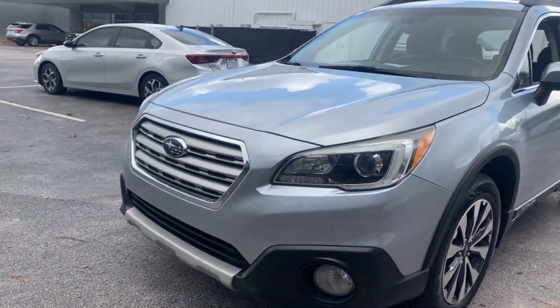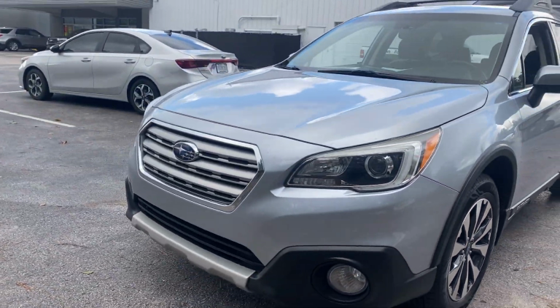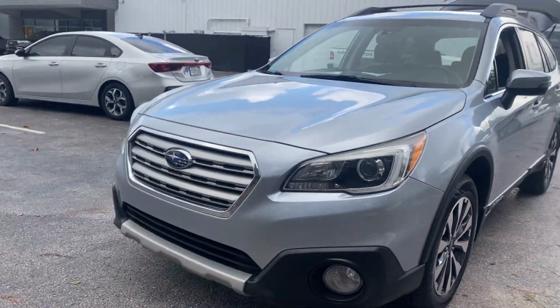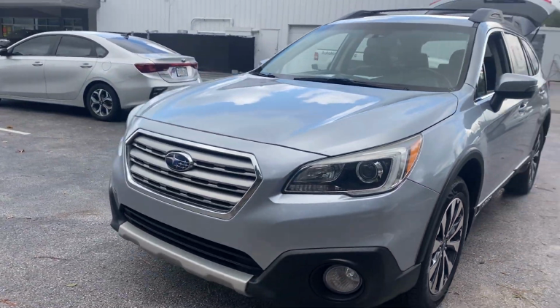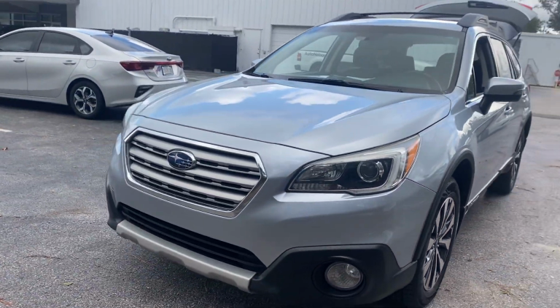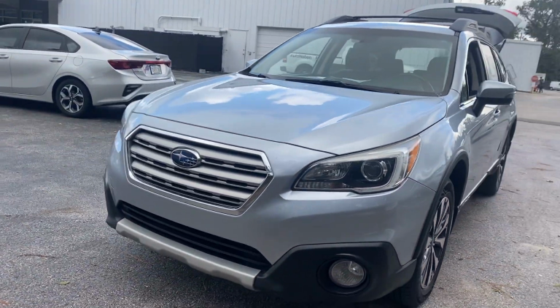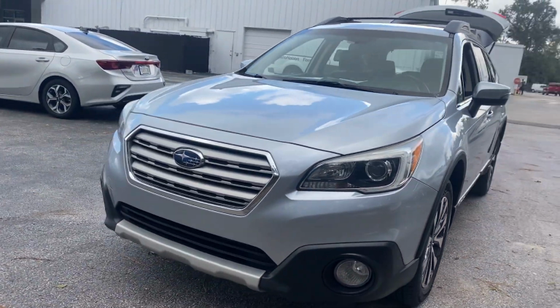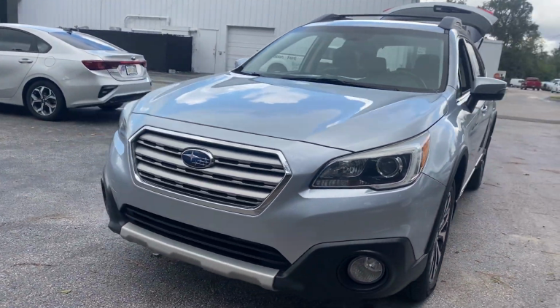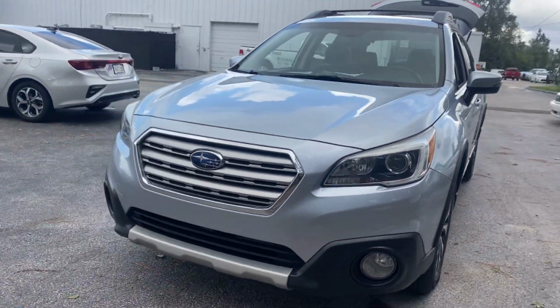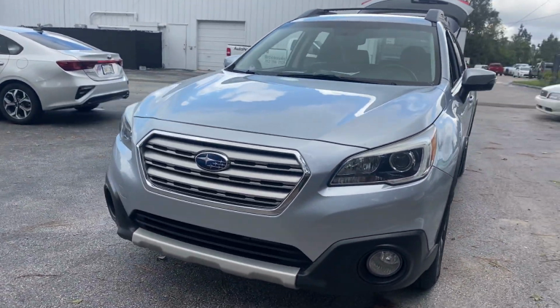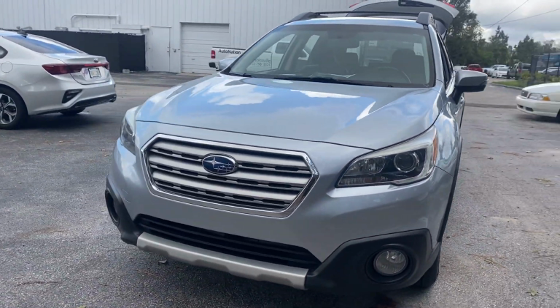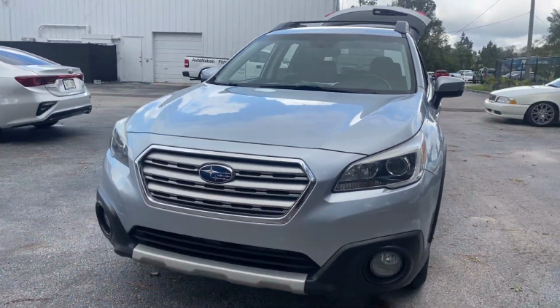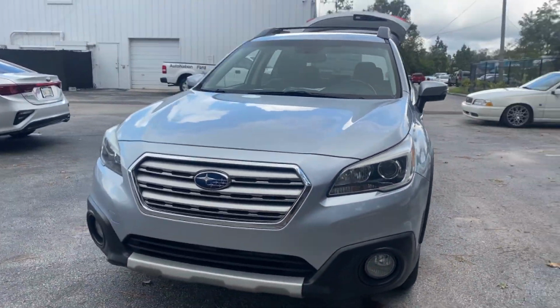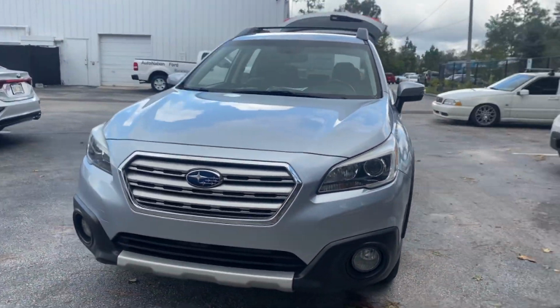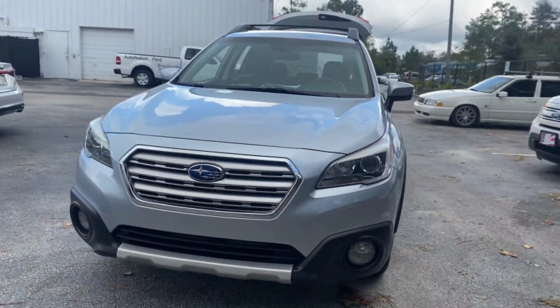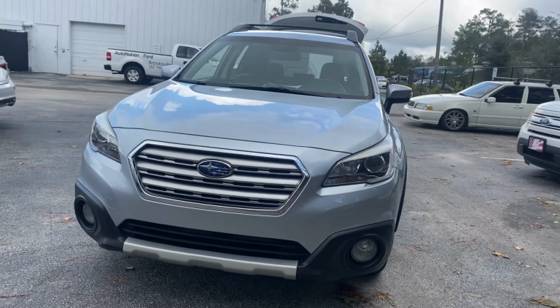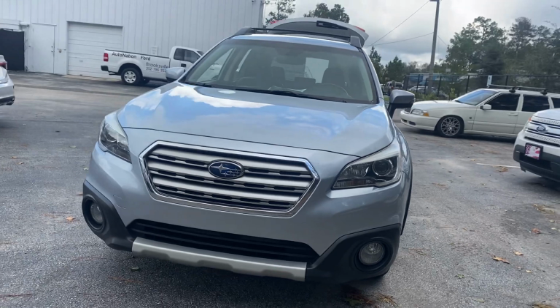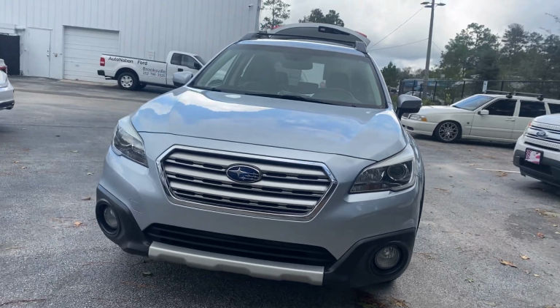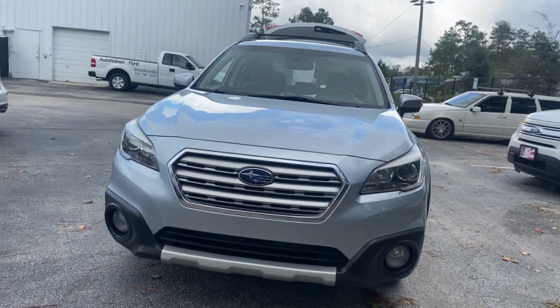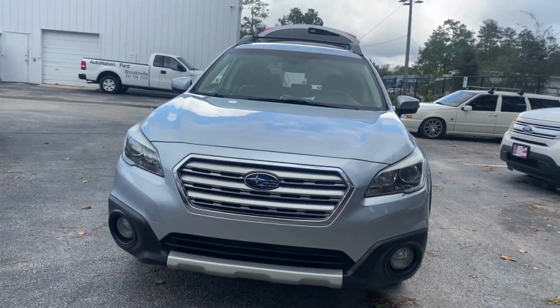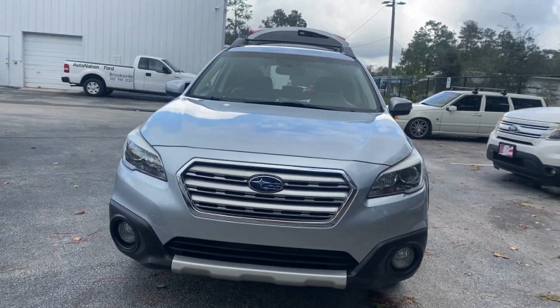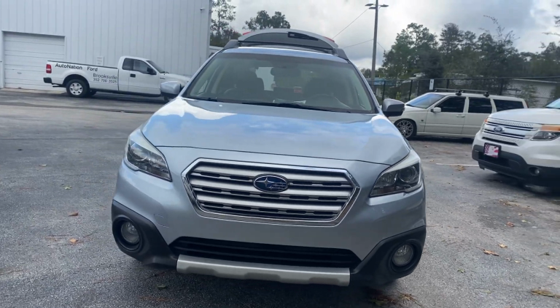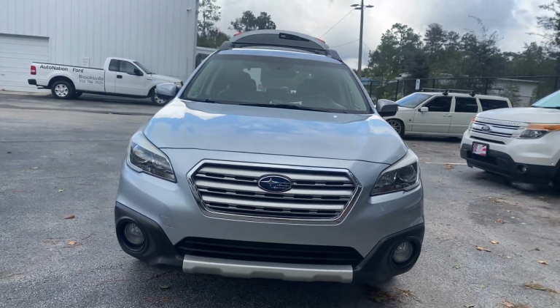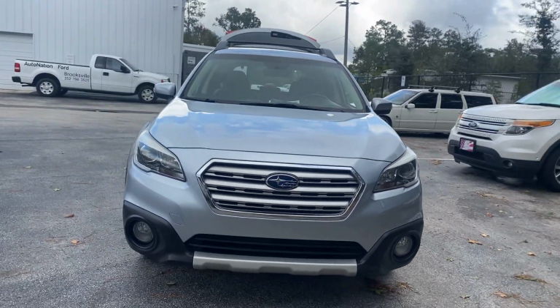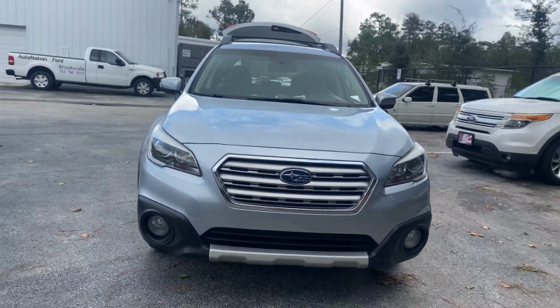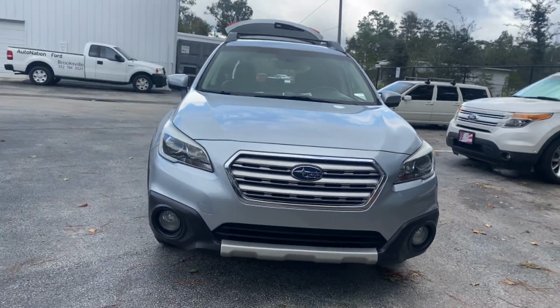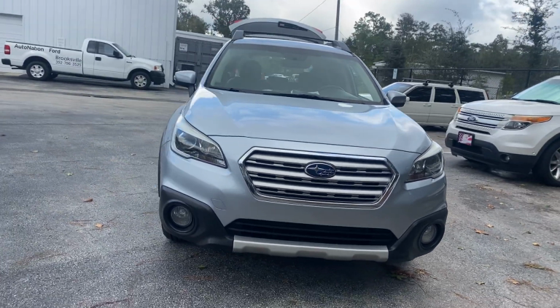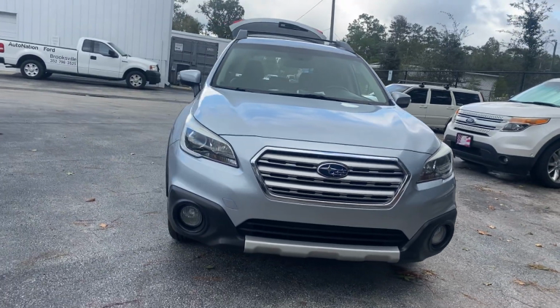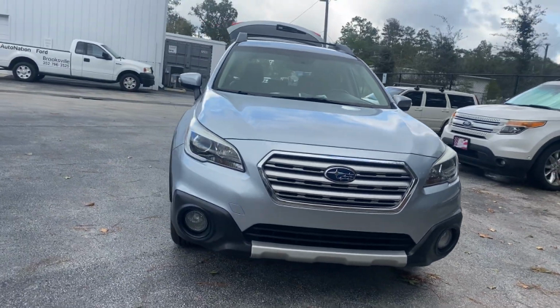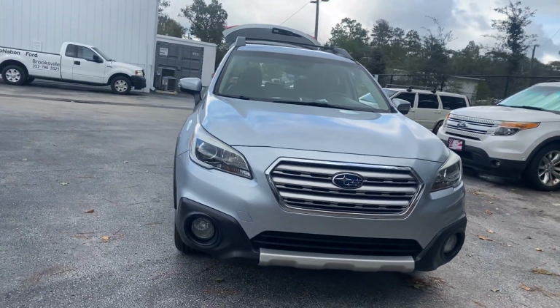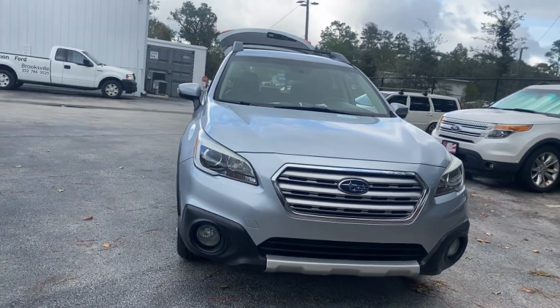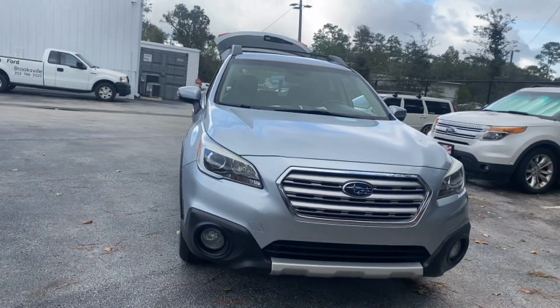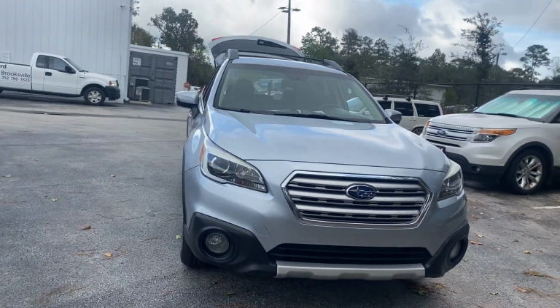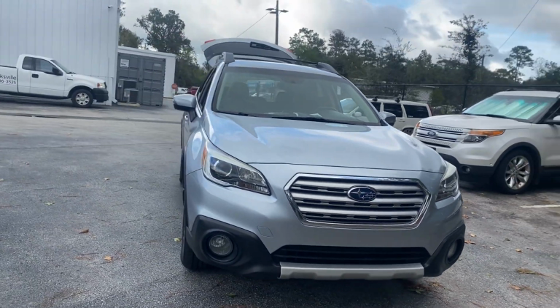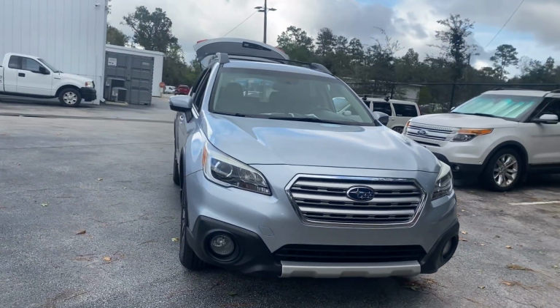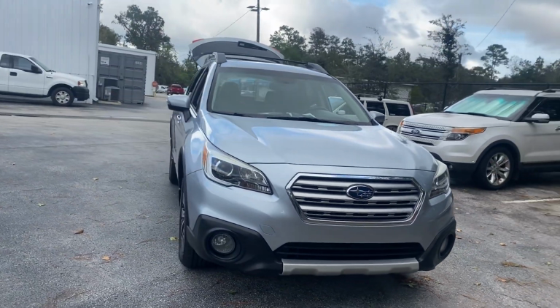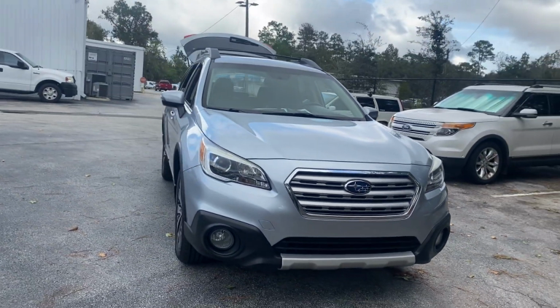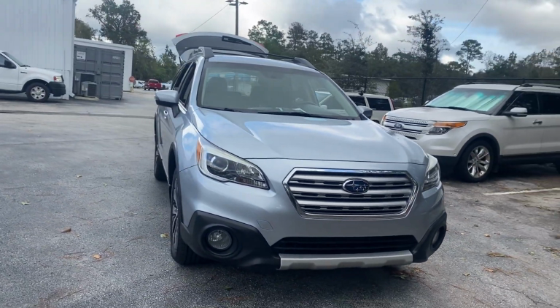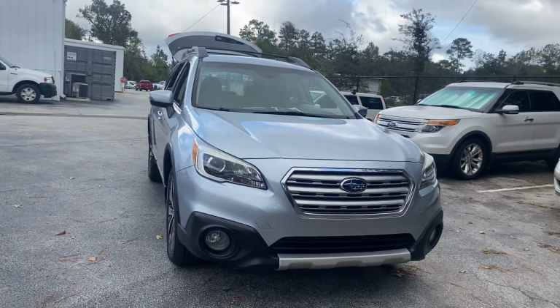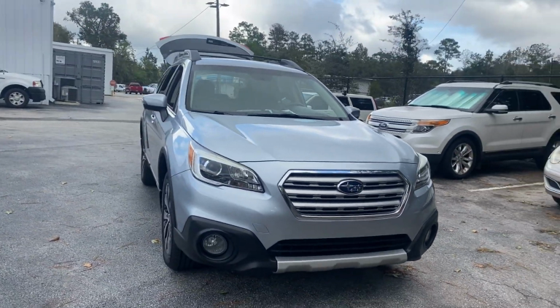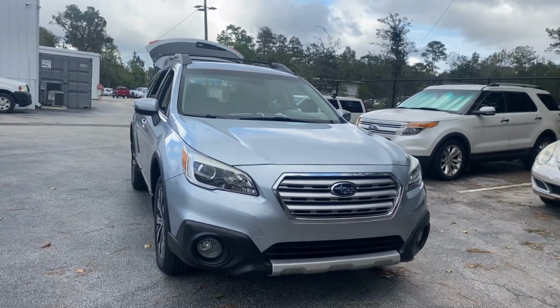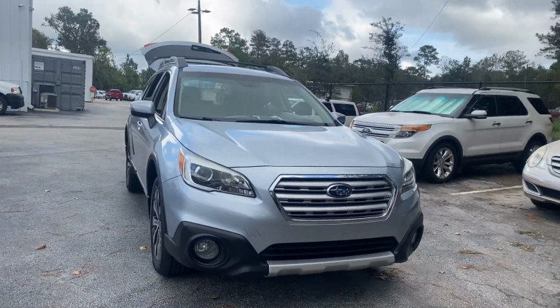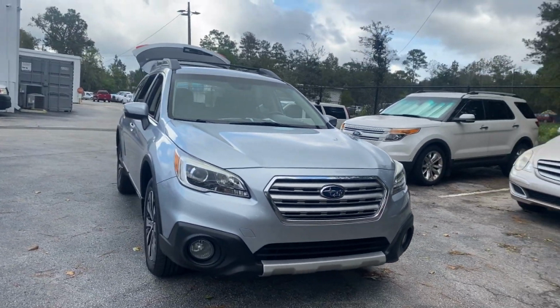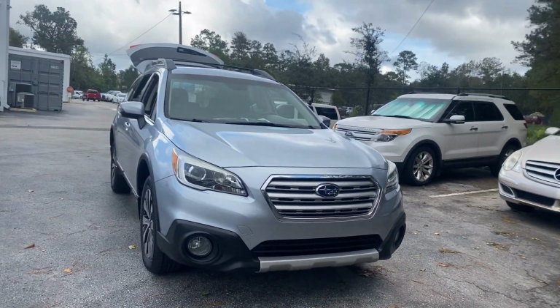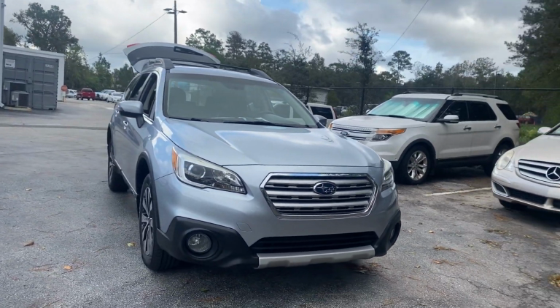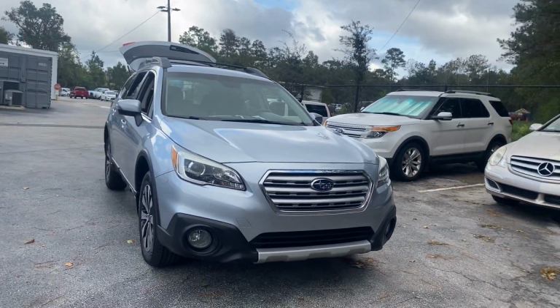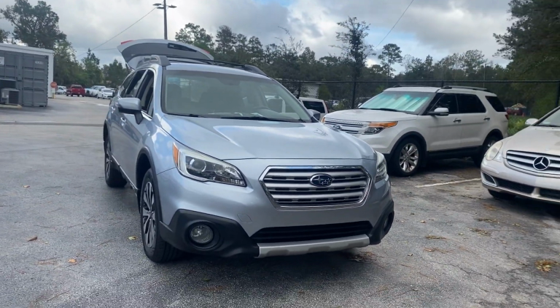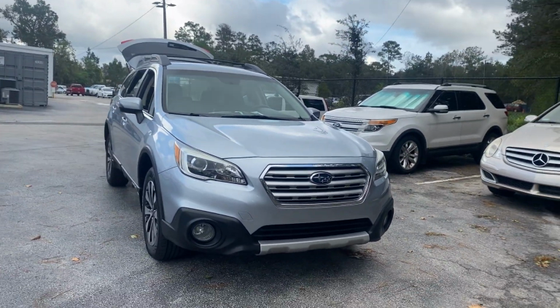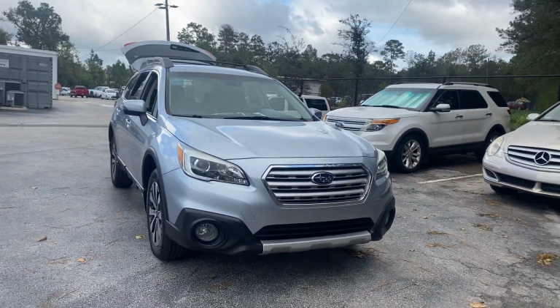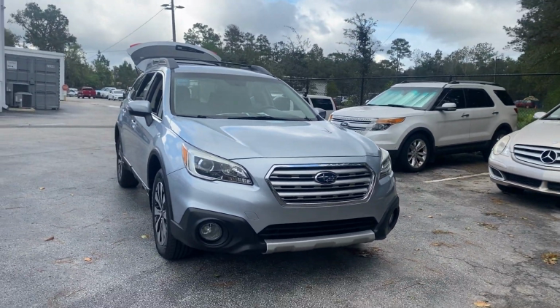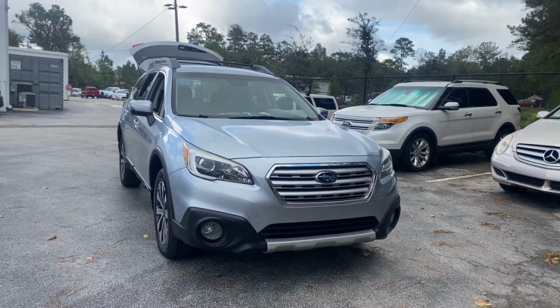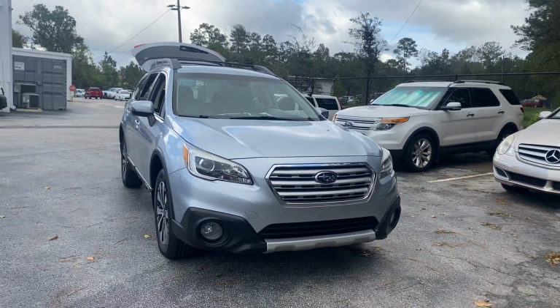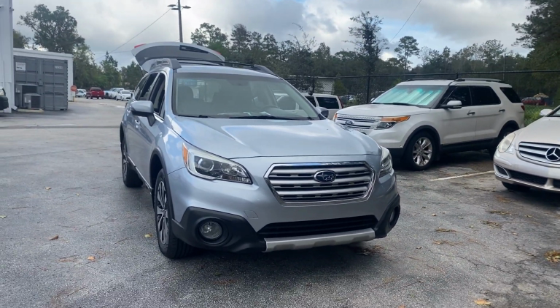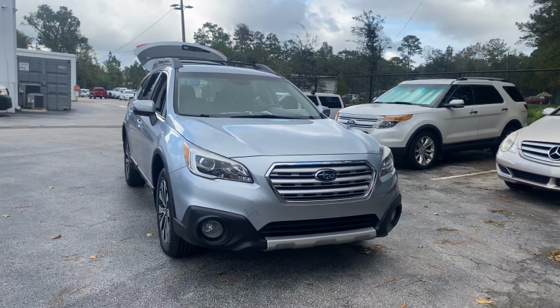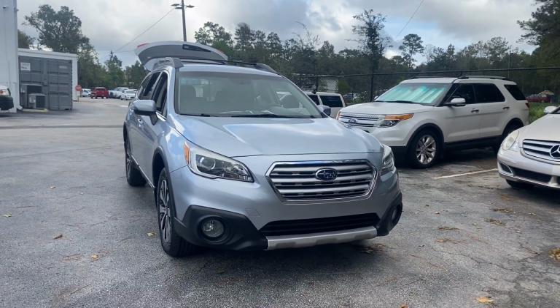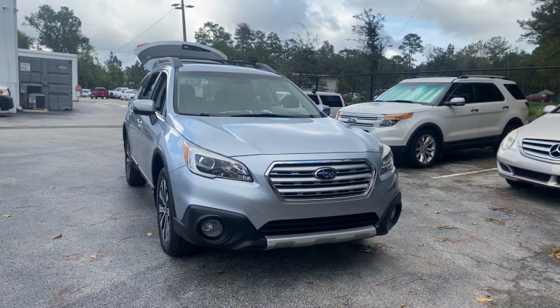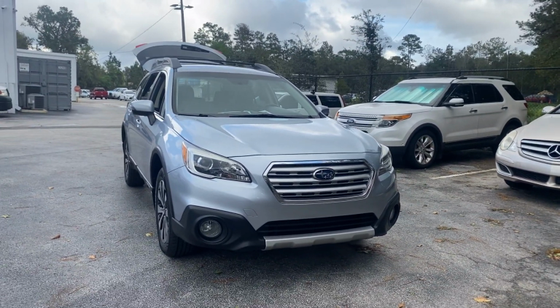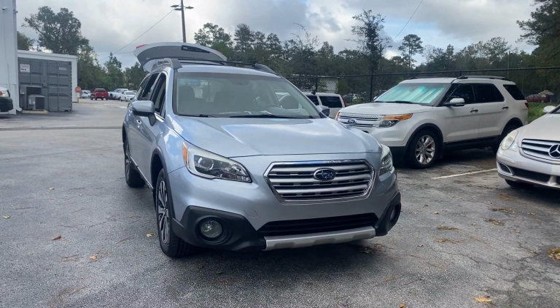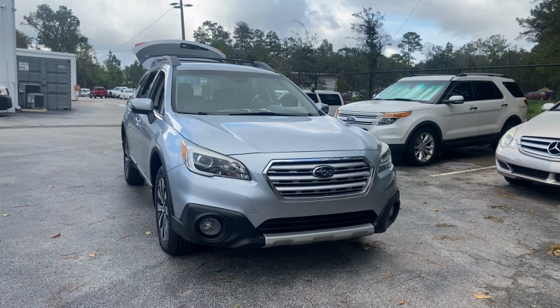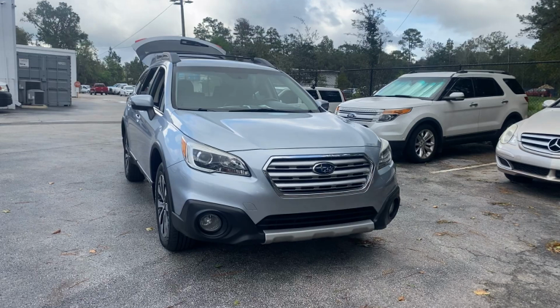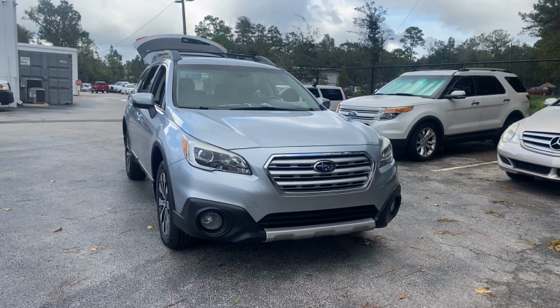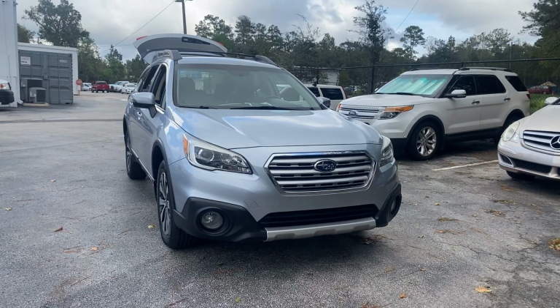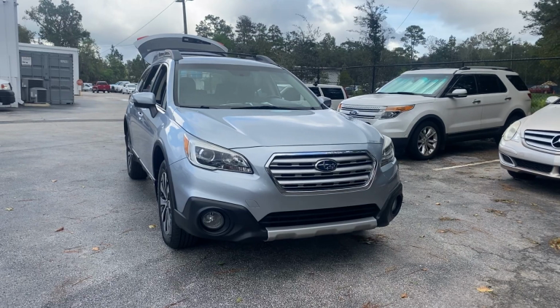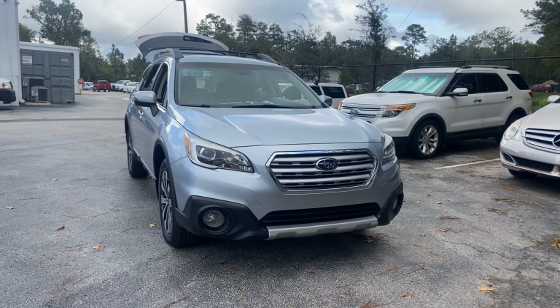Unlike all pre-owned vehicles, AutoNation Ford Brooksville offers a five-day, 250-mile money-back guarantee.